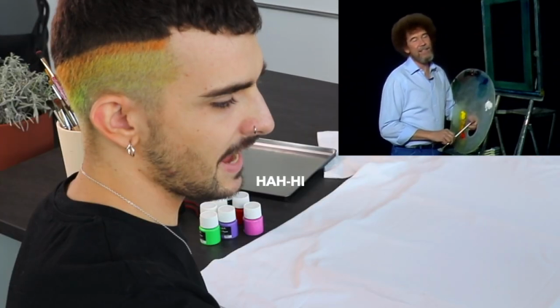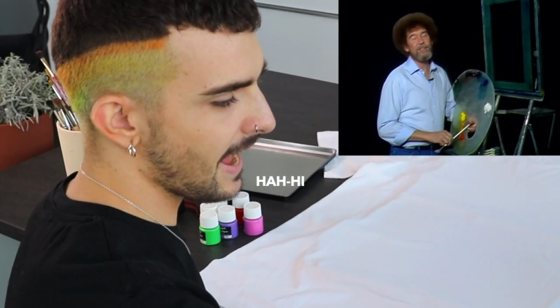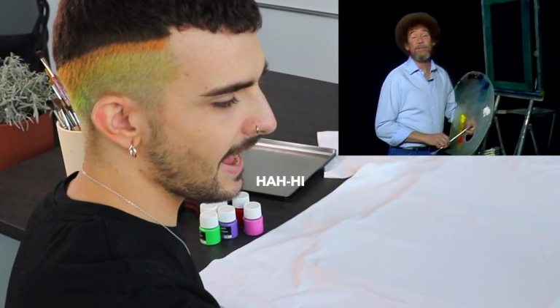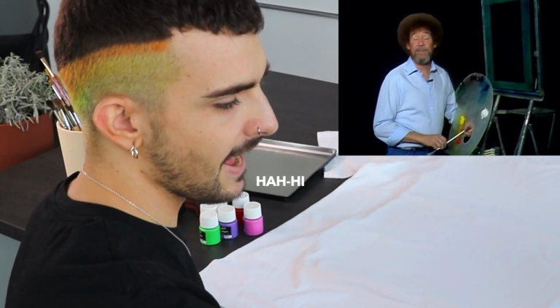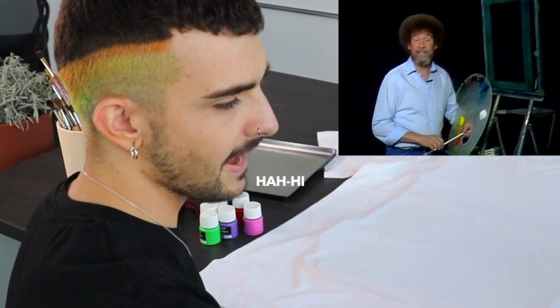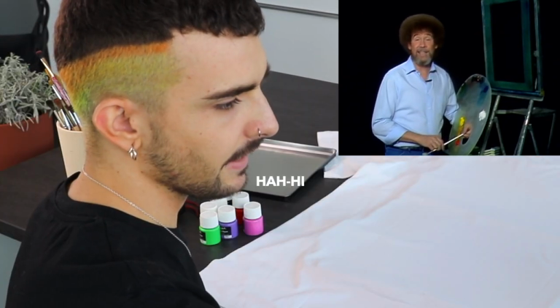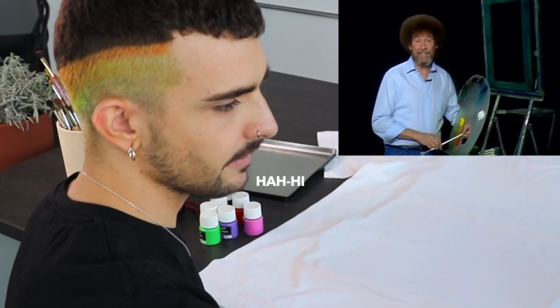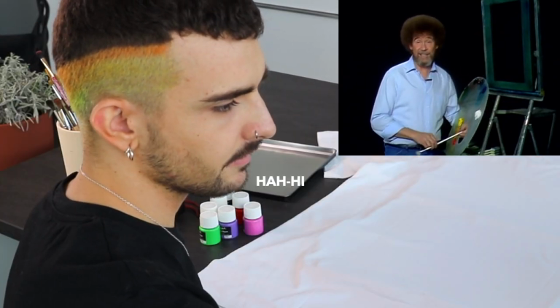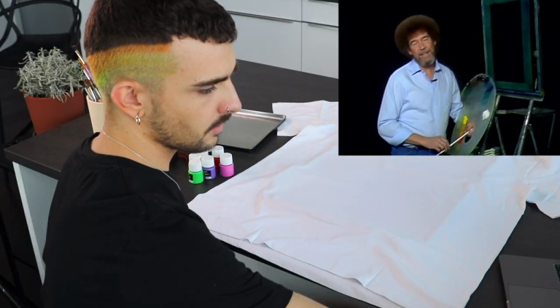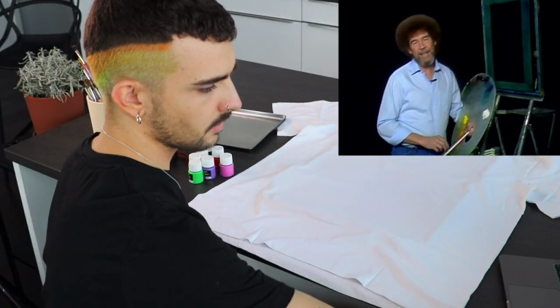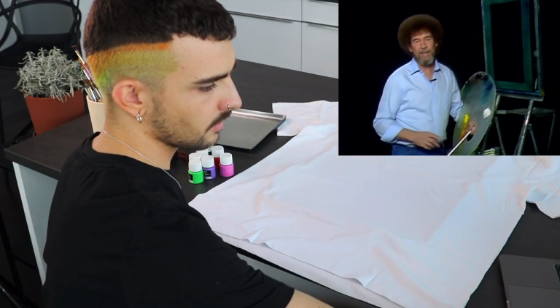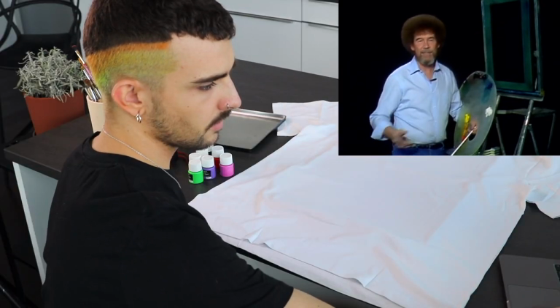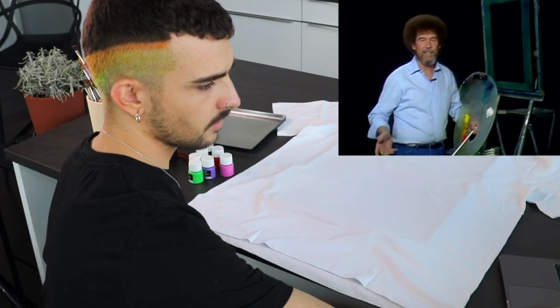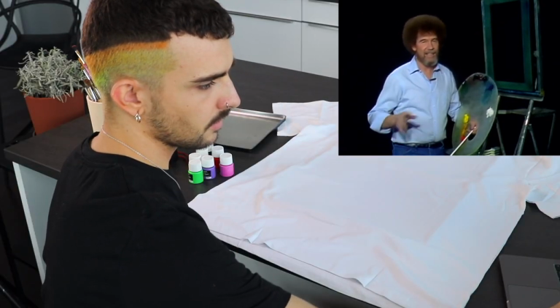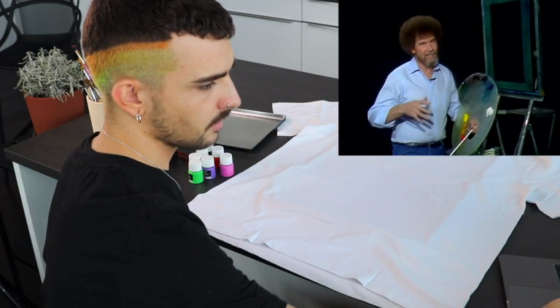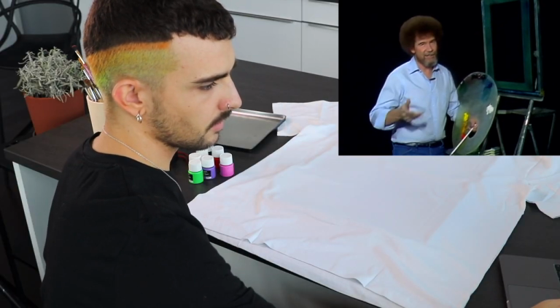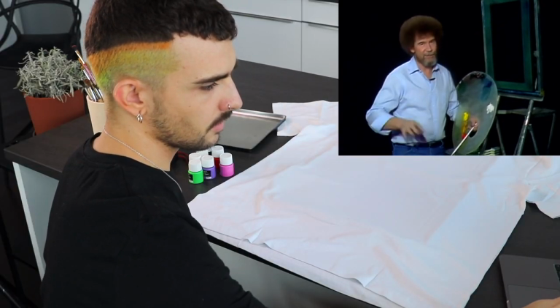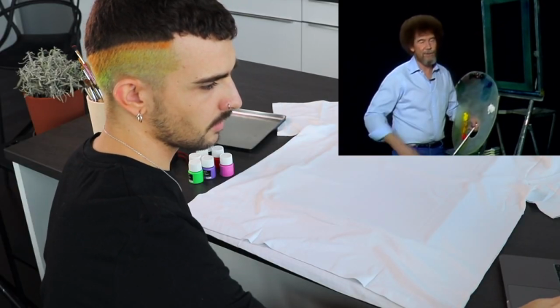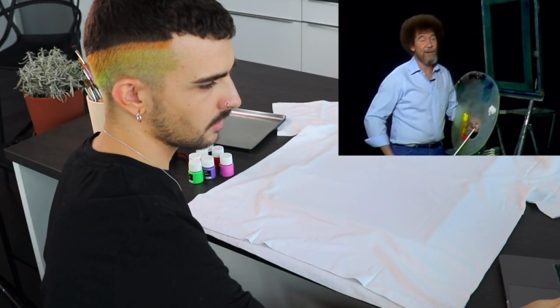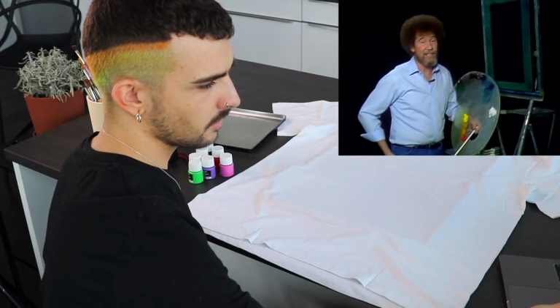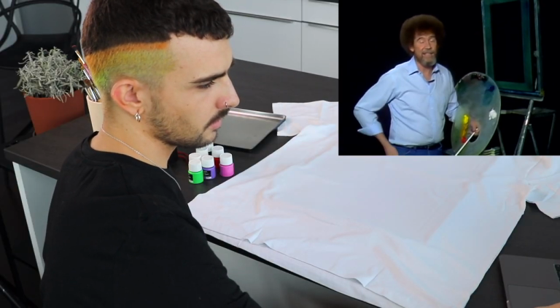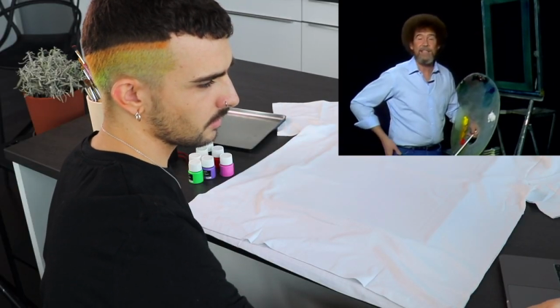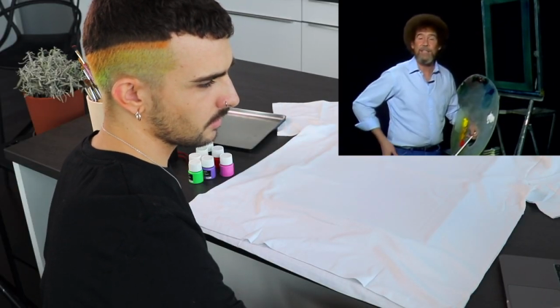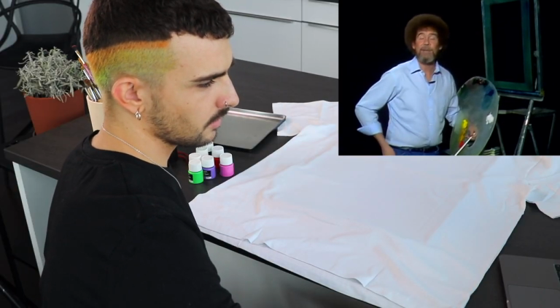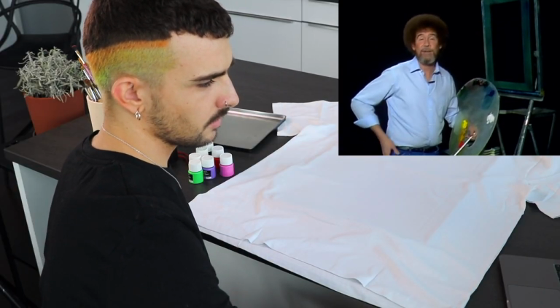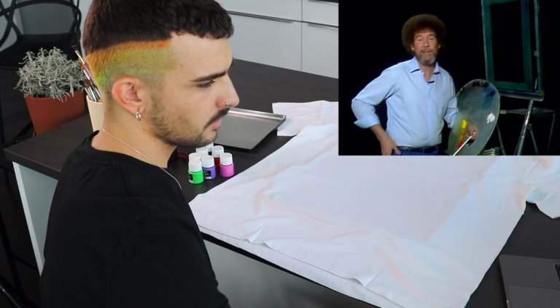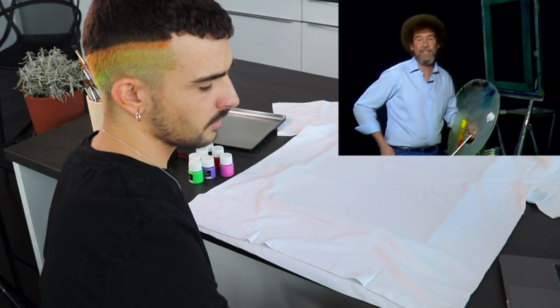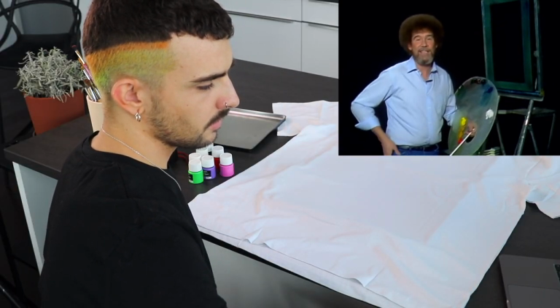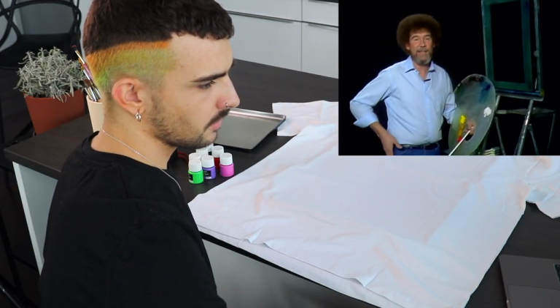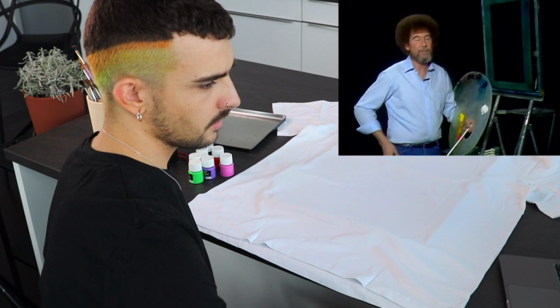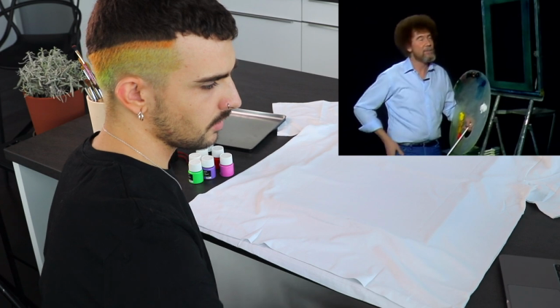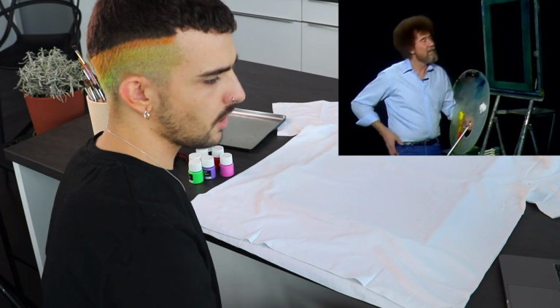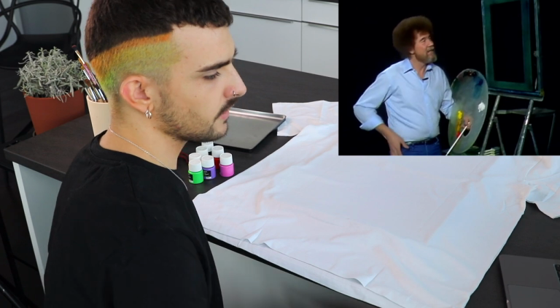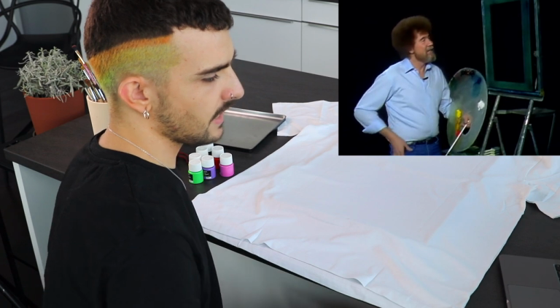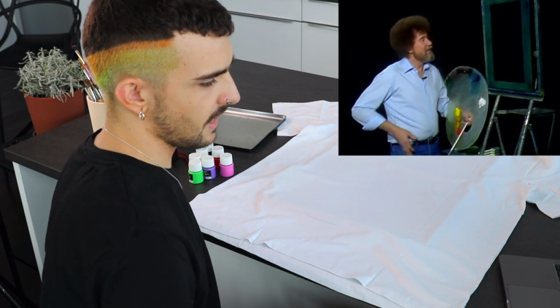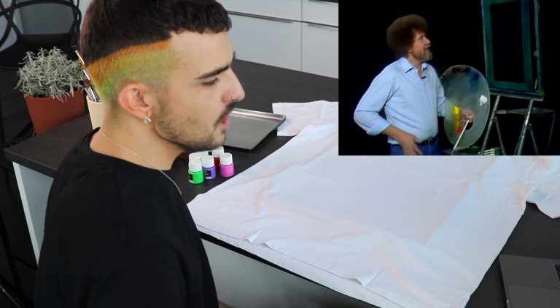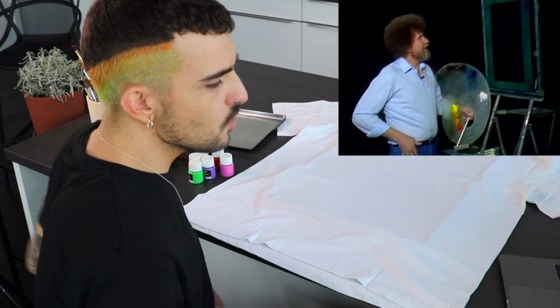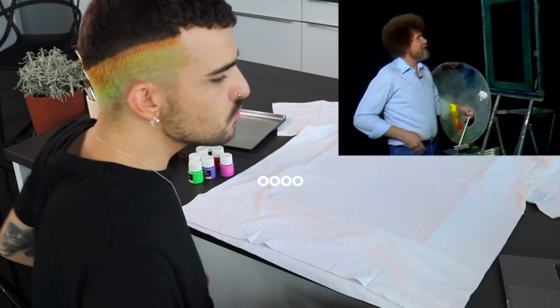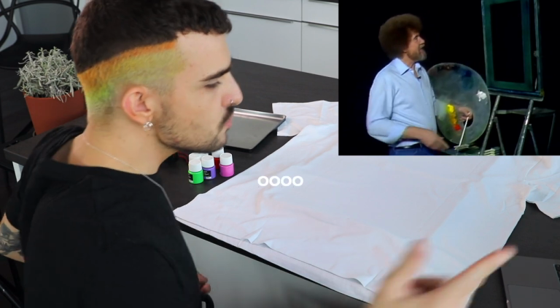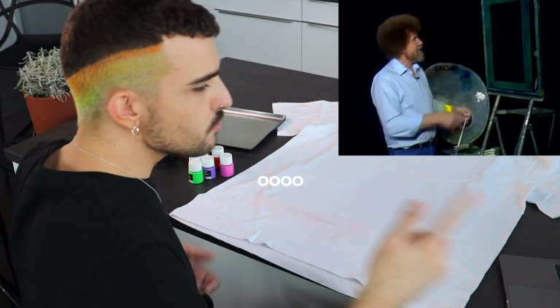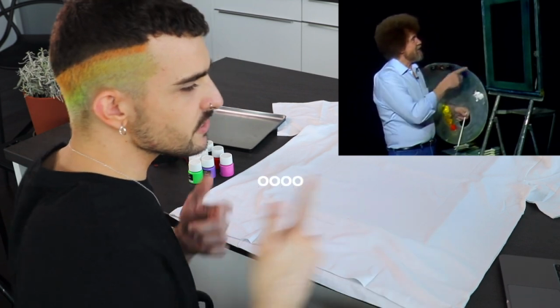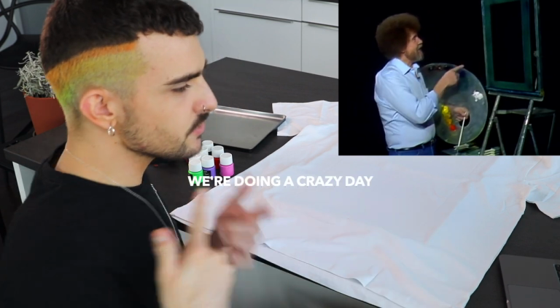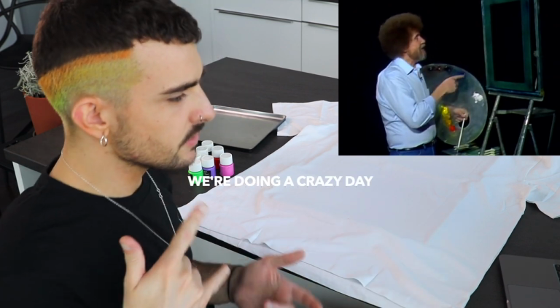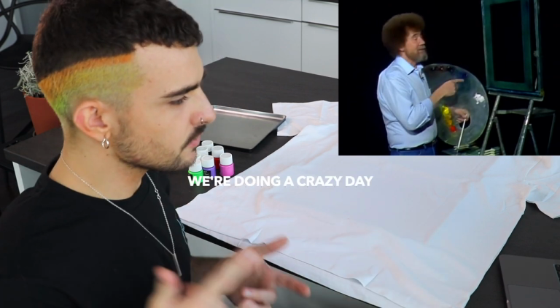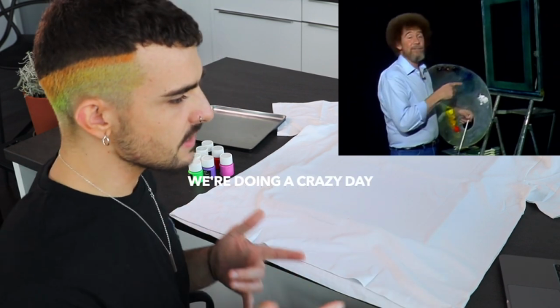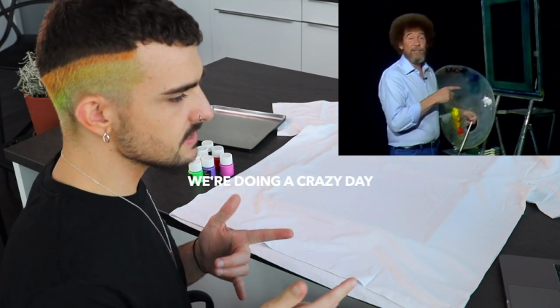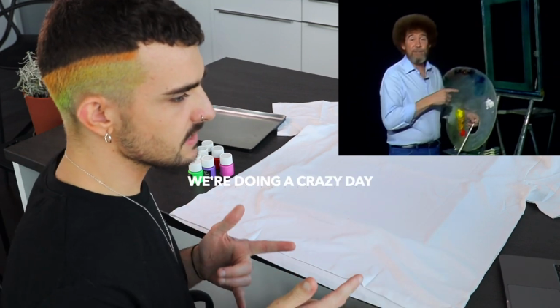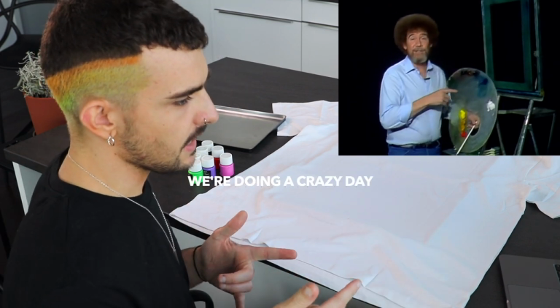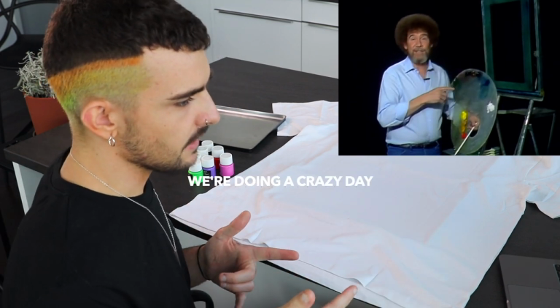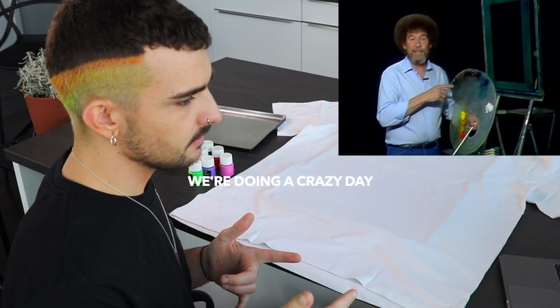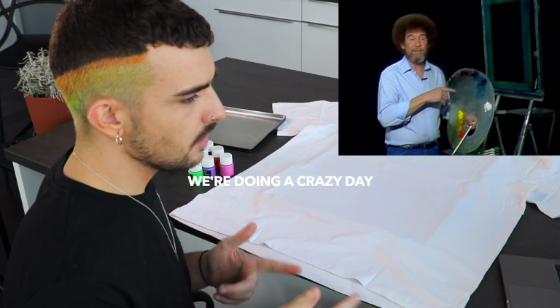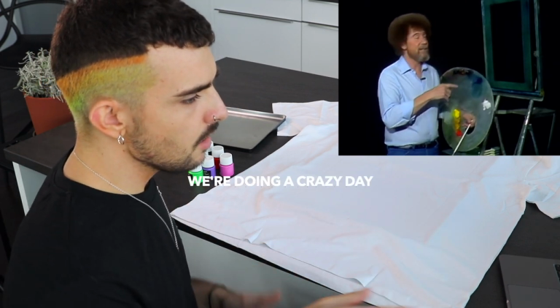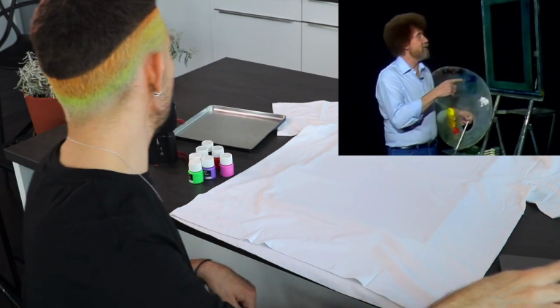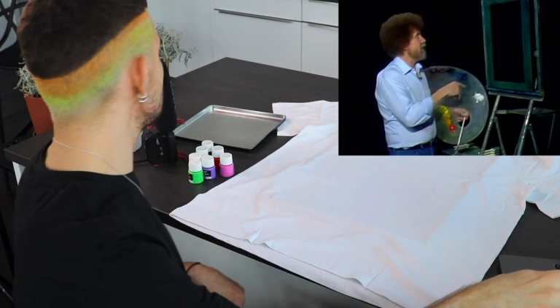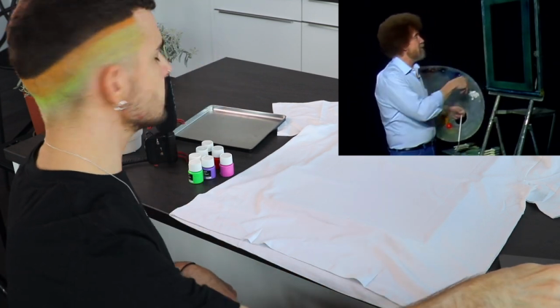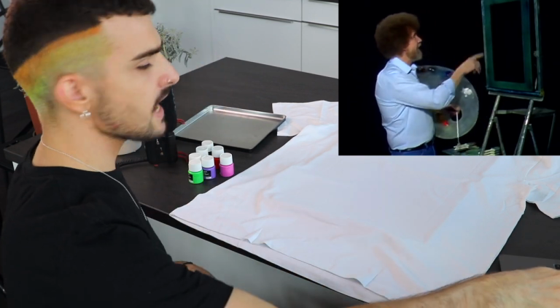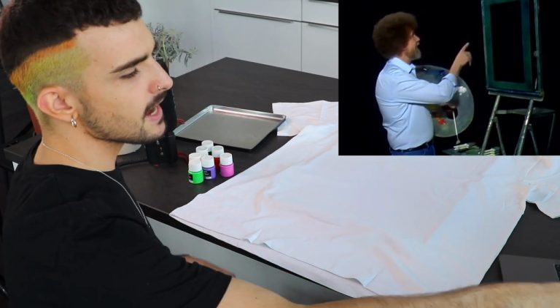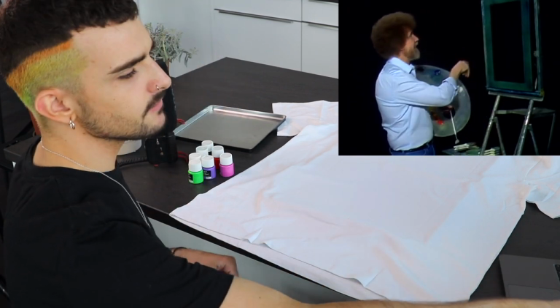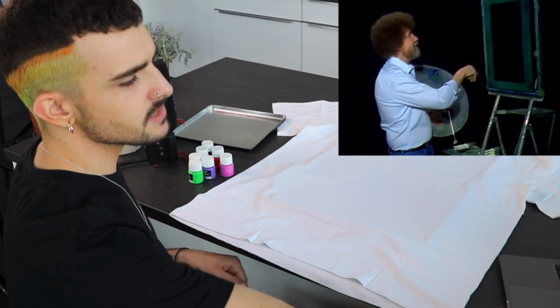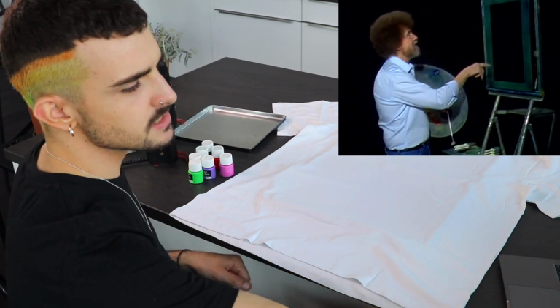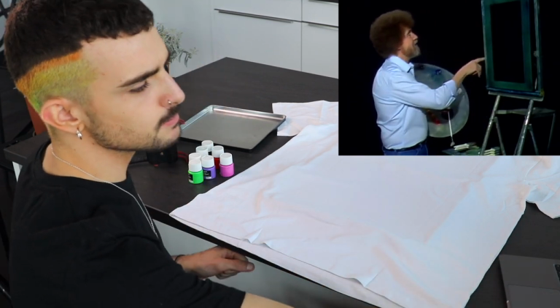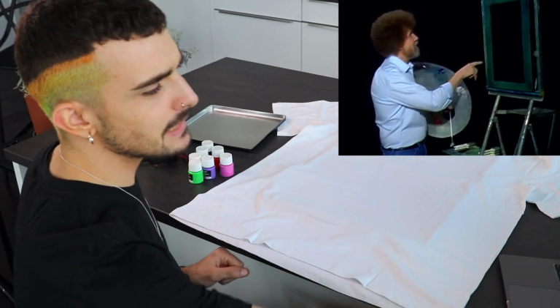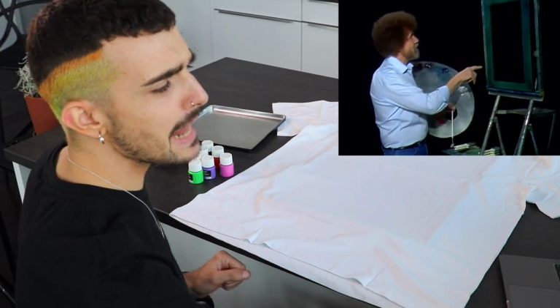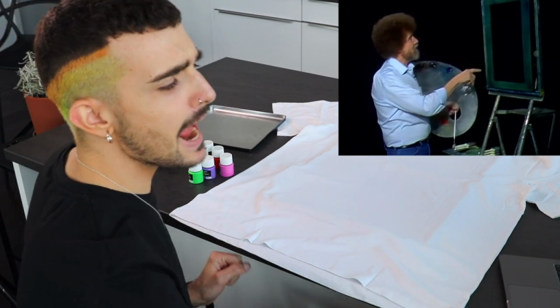You gotta have a day that's a little crazy — this is my crazy day. We're doing the crazy day. His canvas is black, so we need a black base.